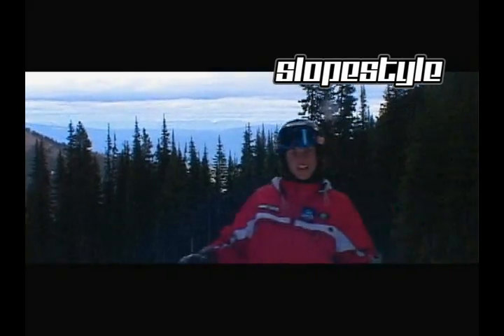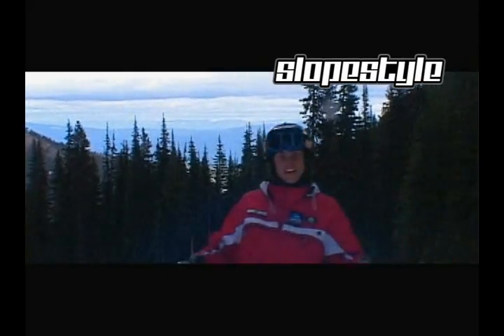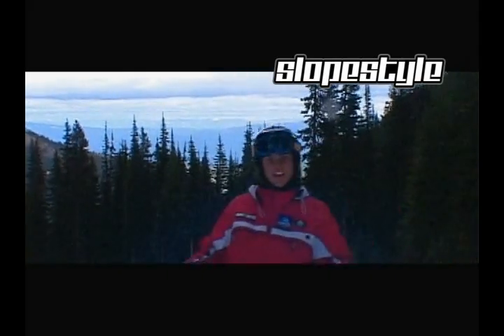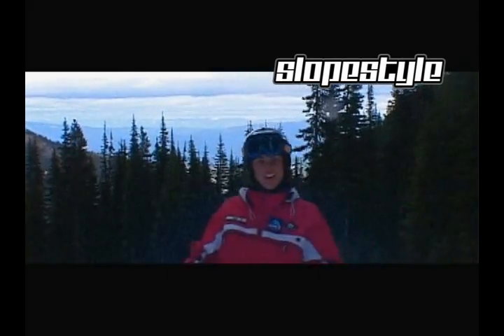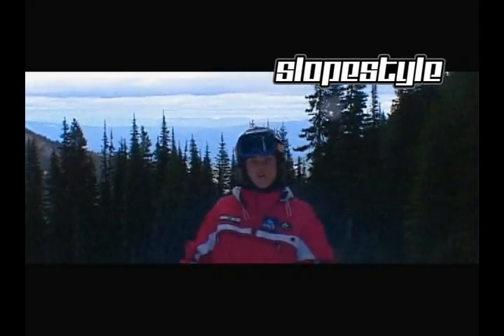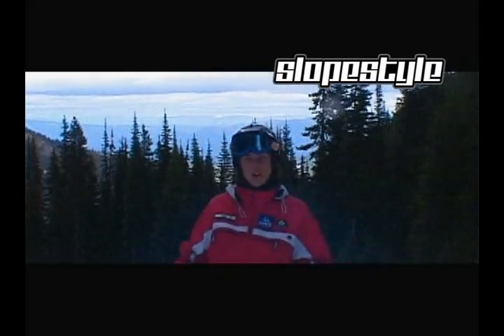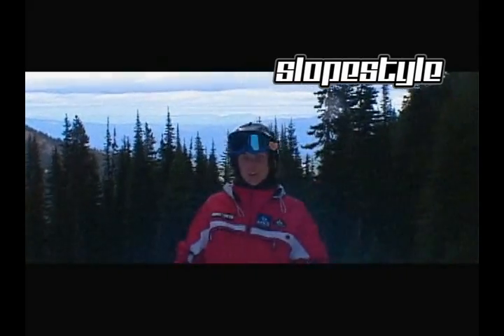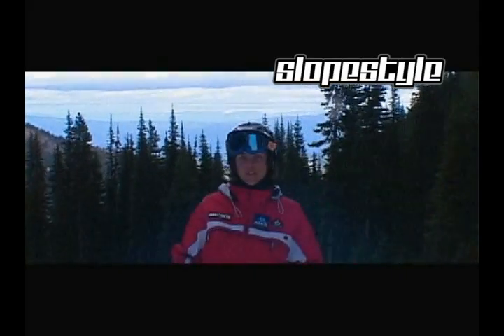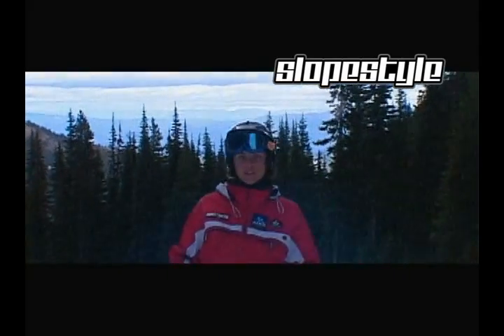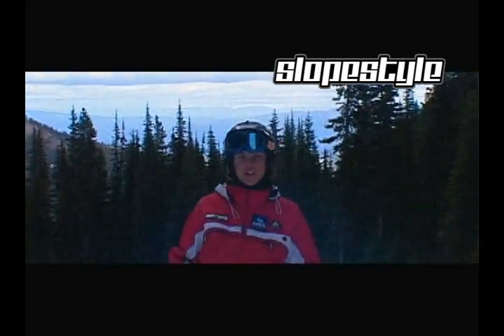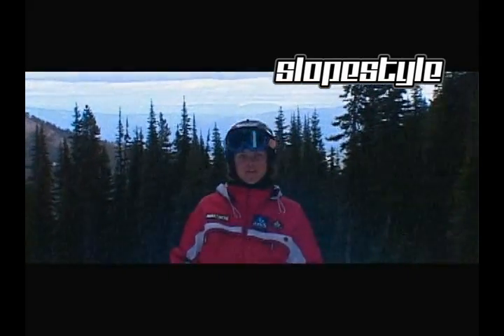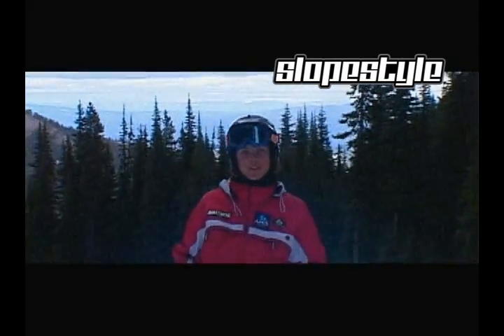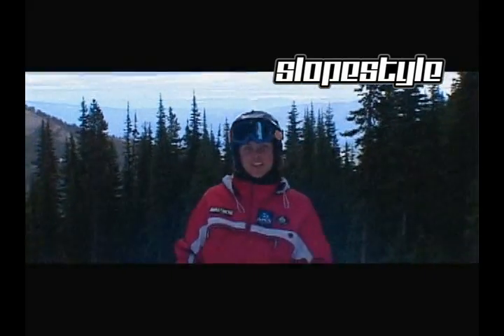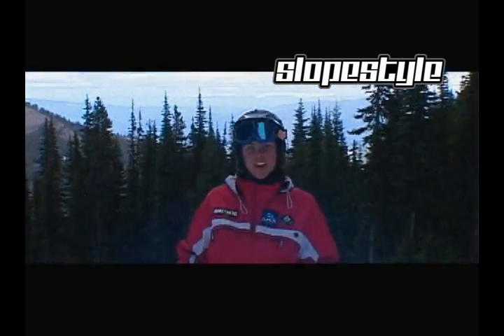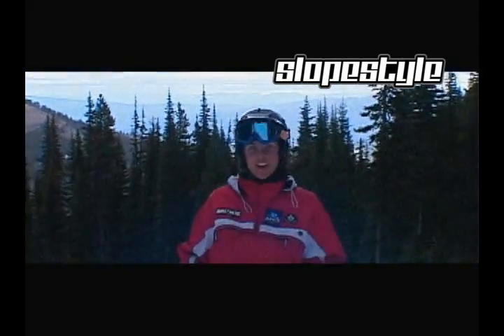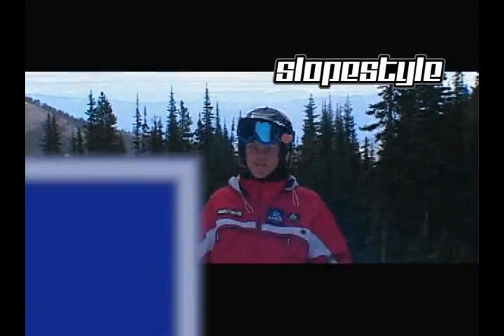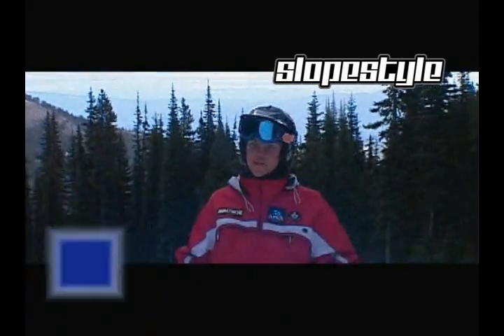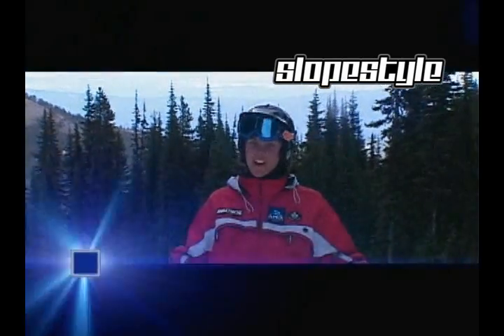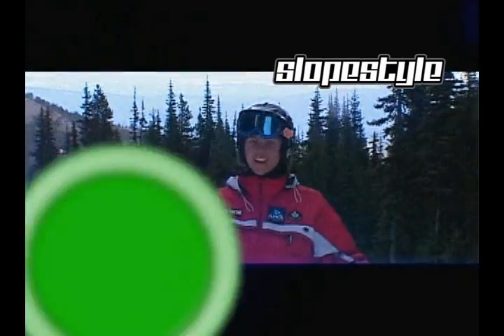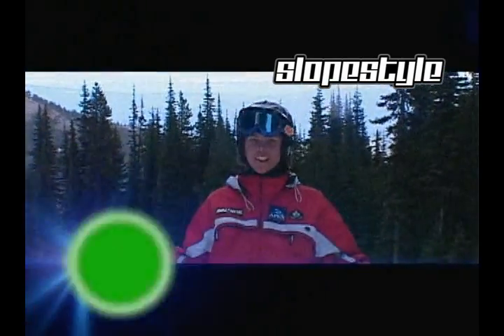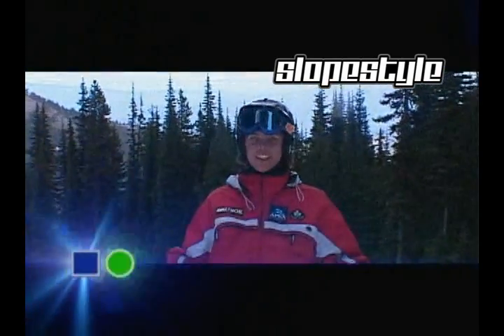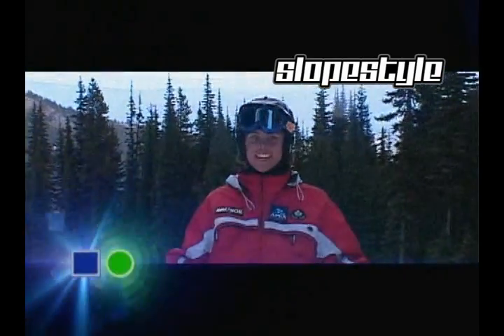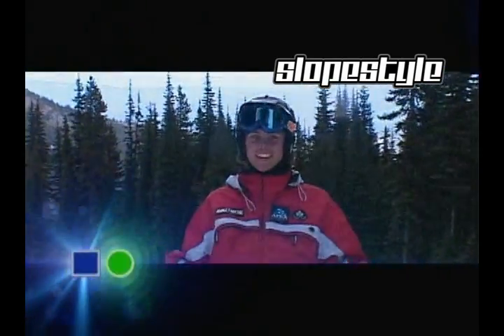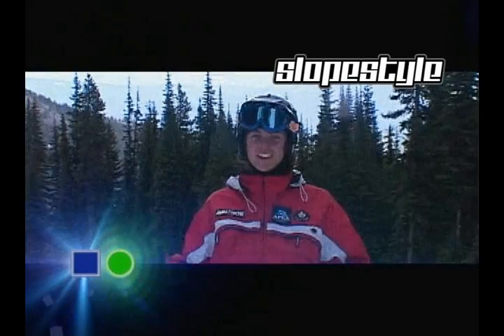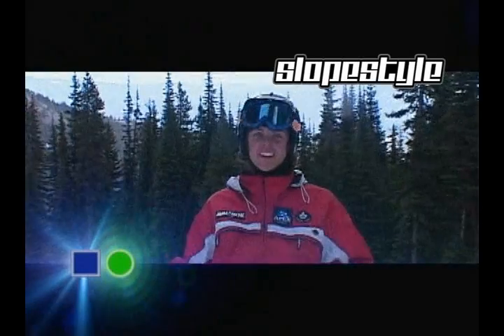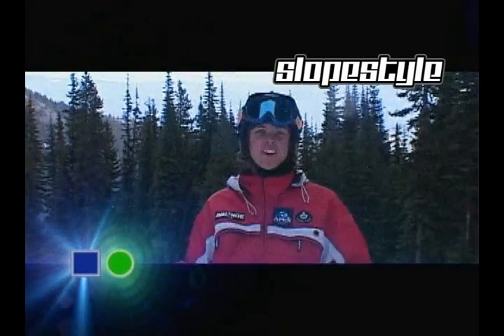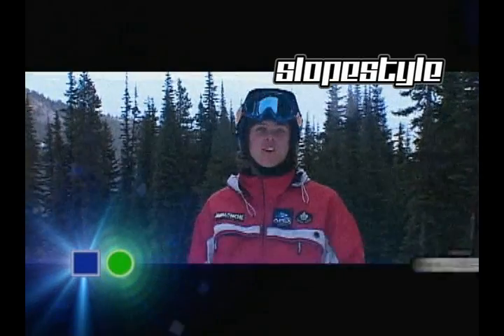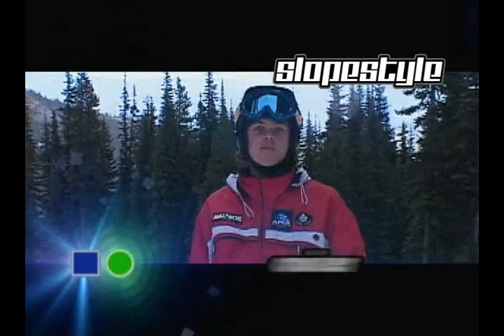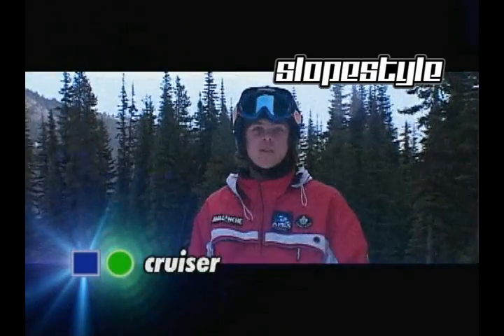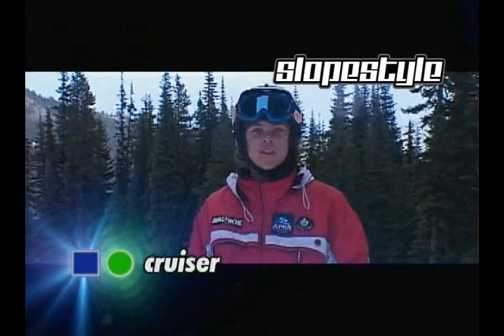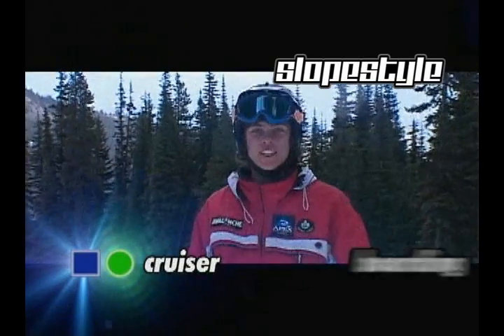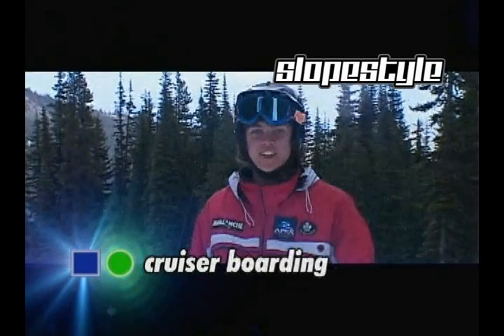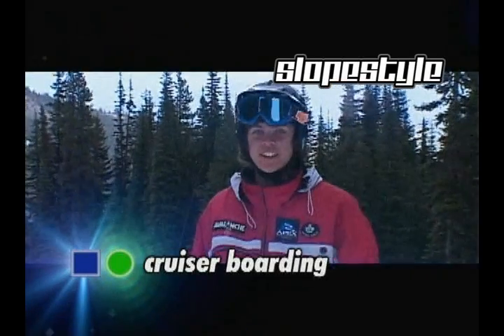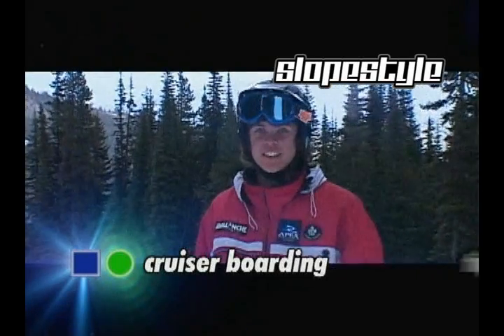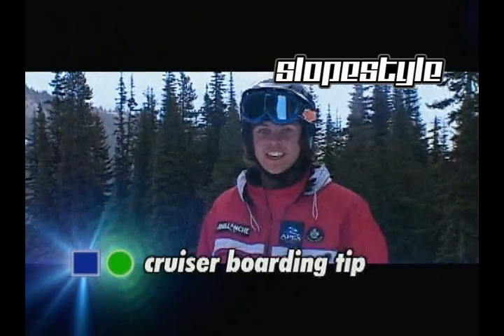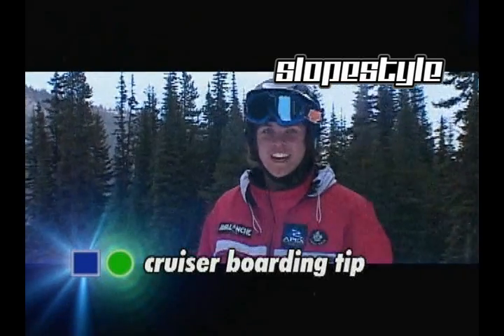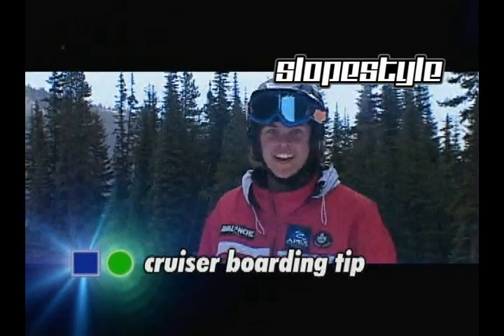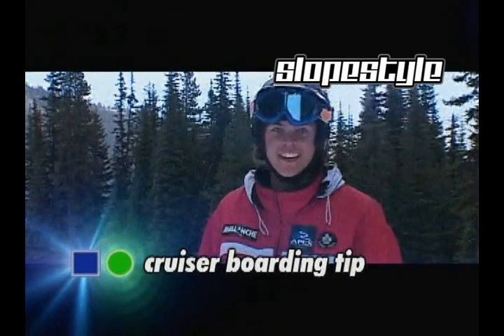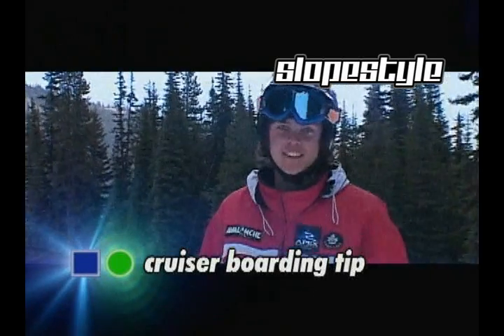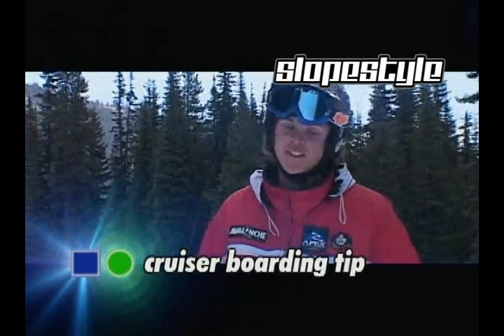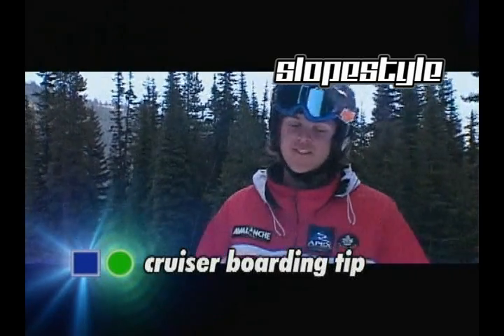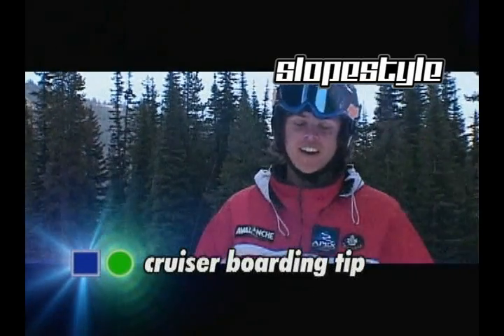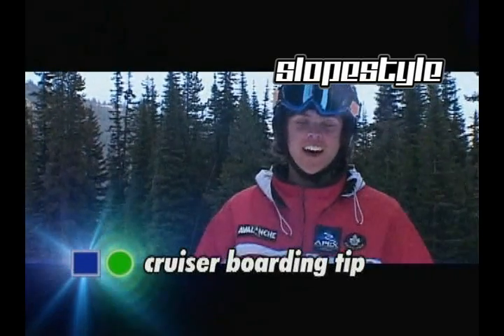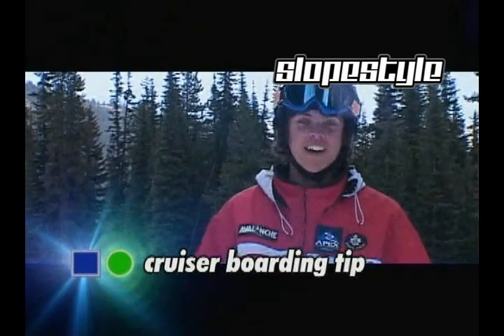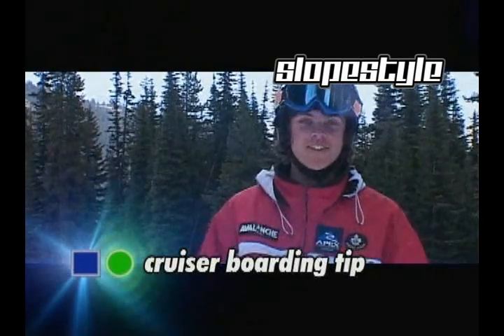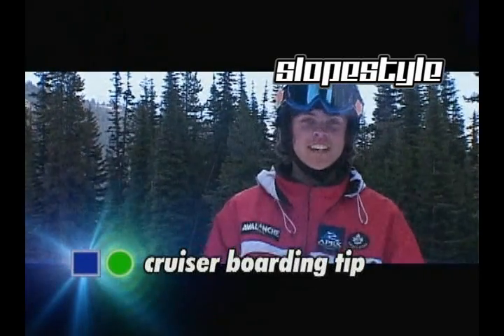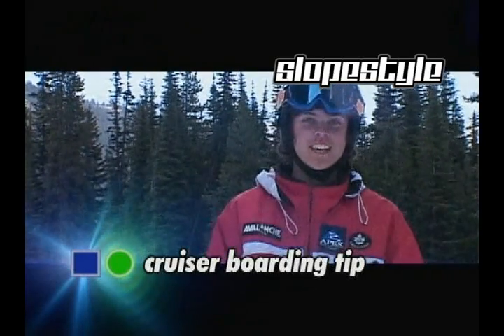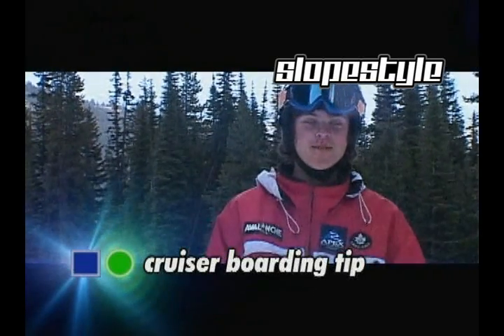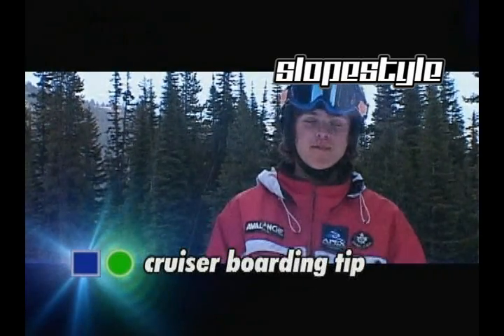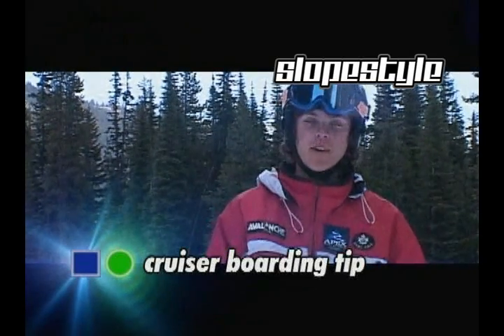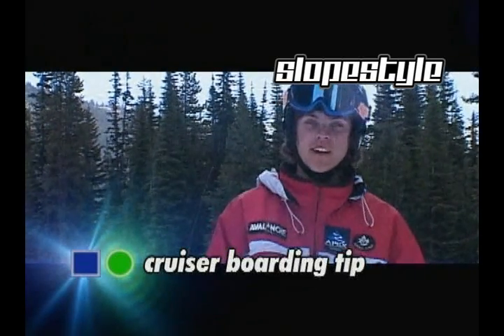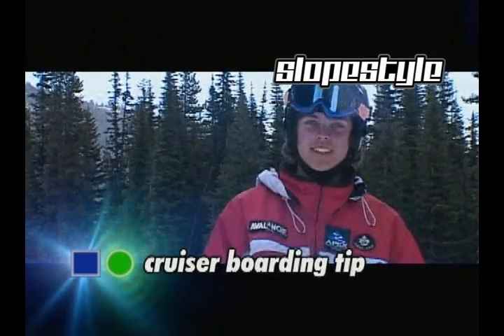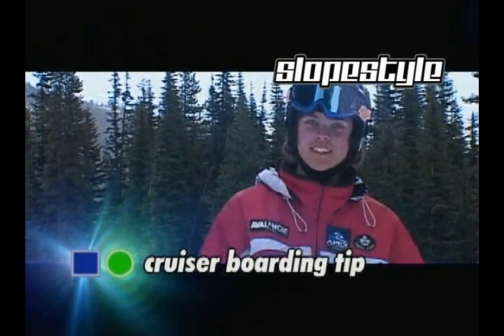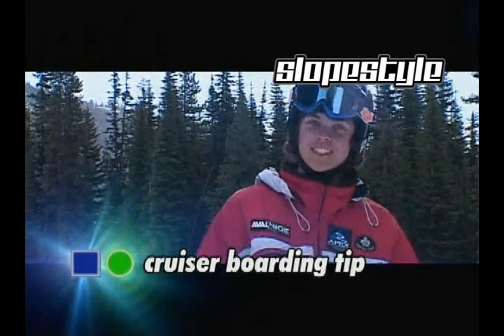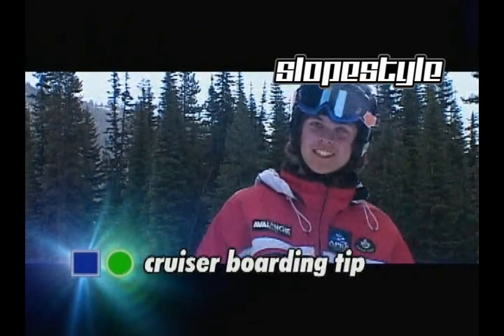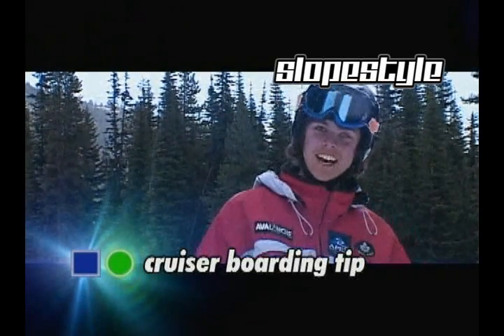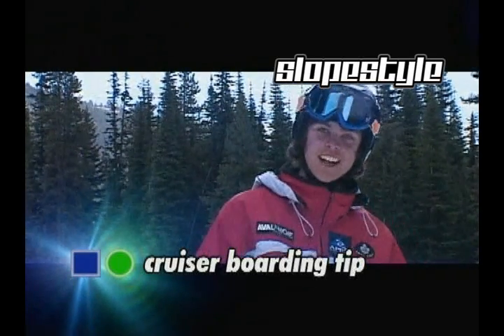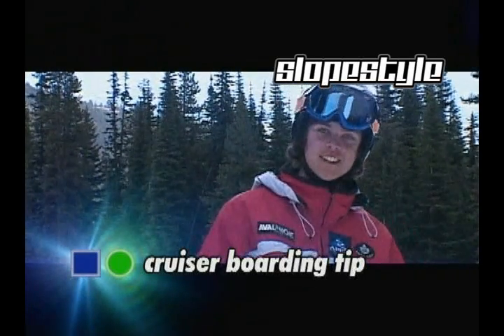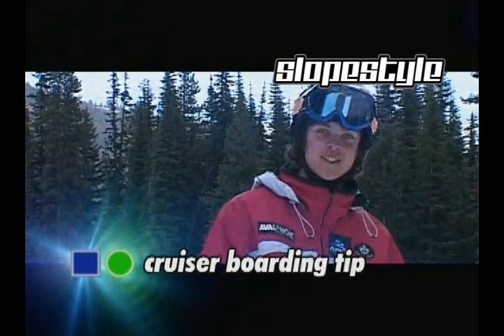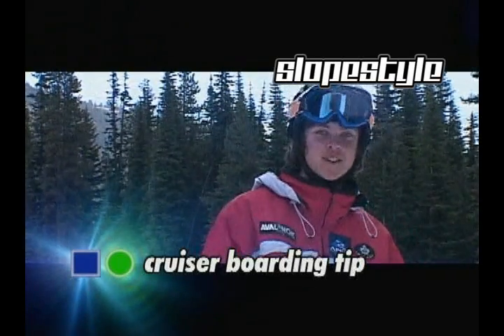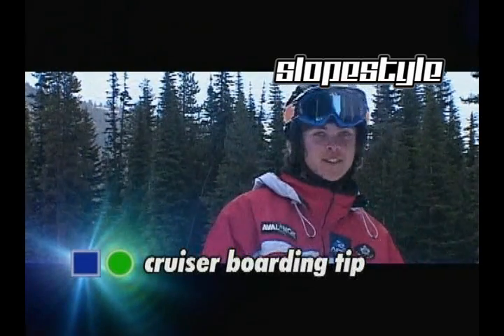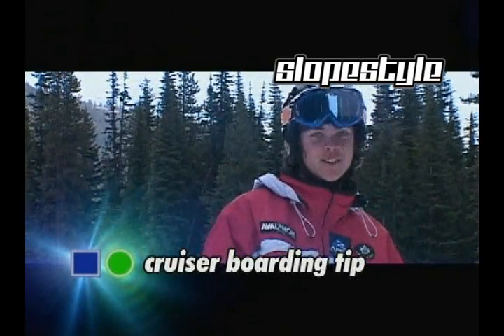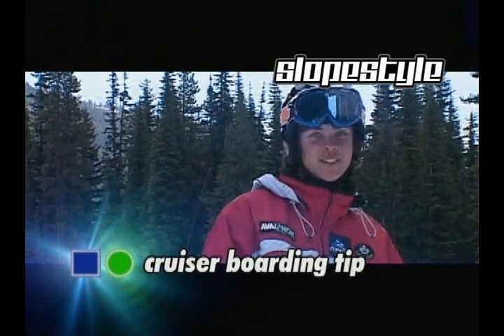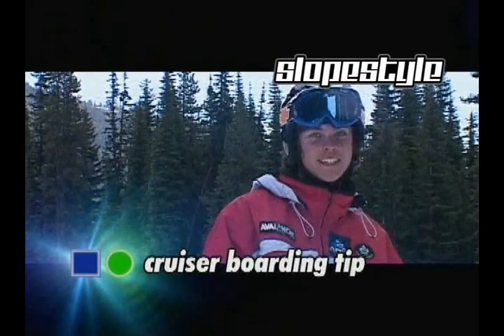Hey, welcome to Slopestyle. I'm your rider Clayton. What we're going to learn today is the five key points to stylish cruising.